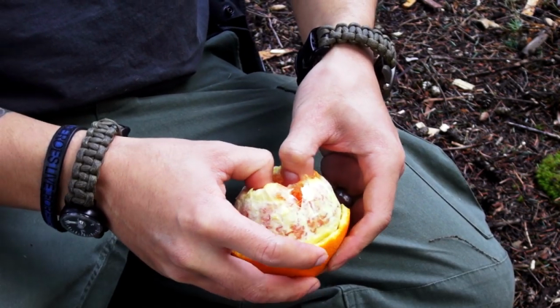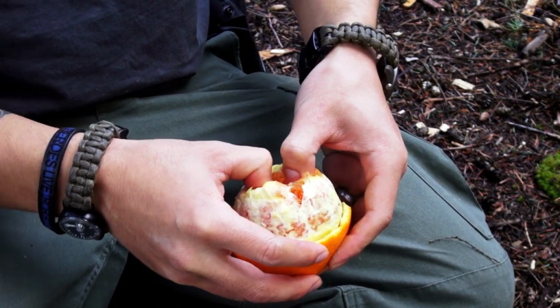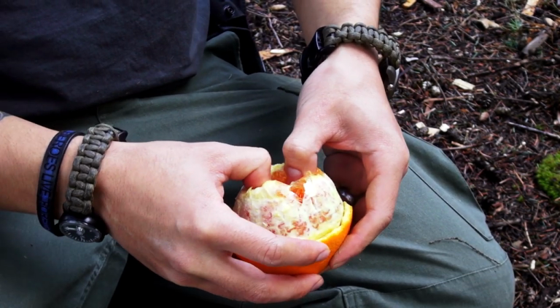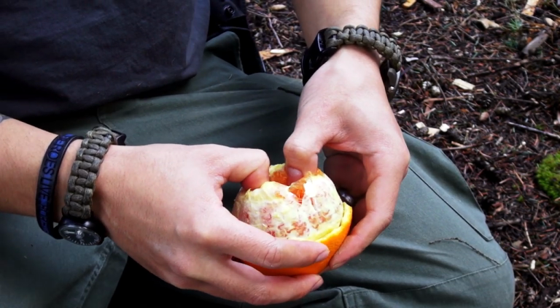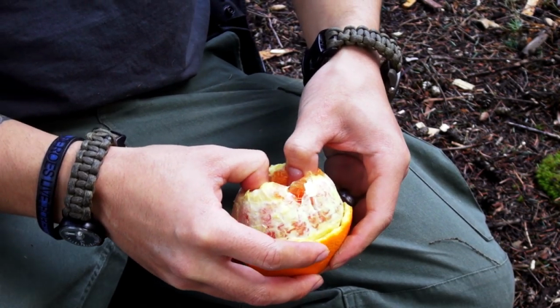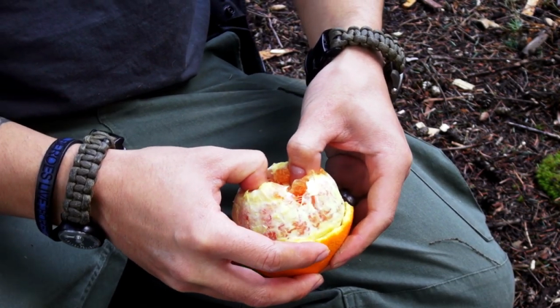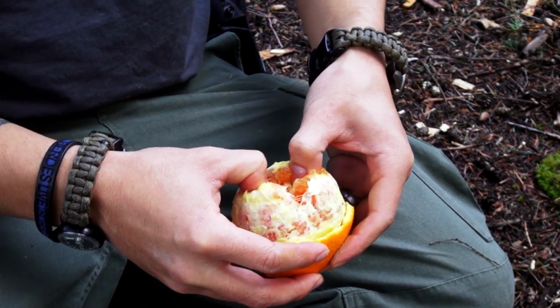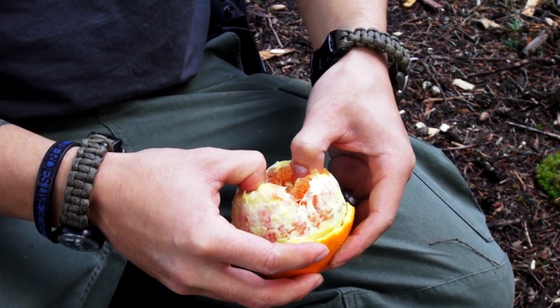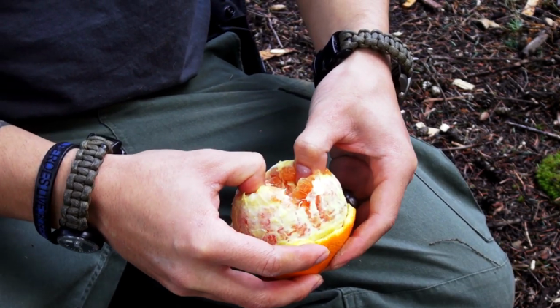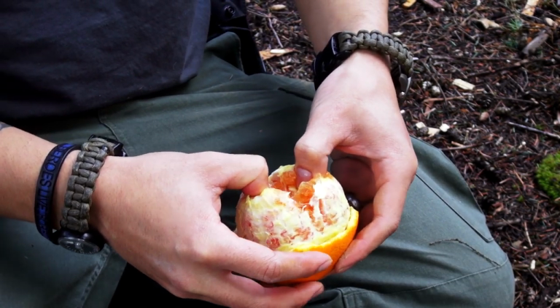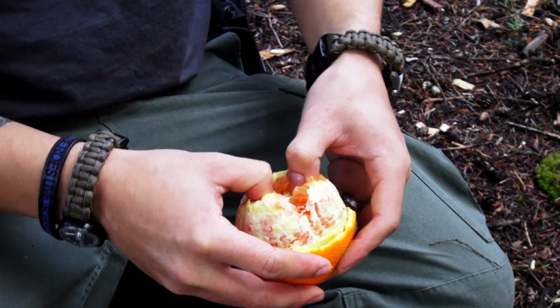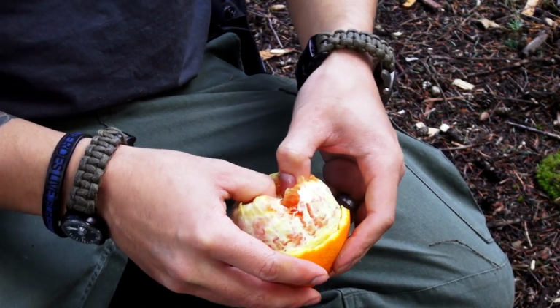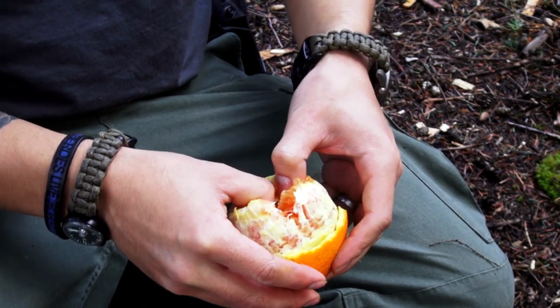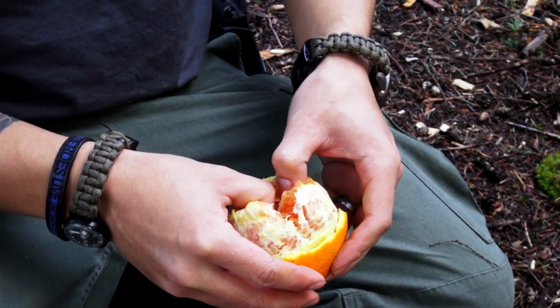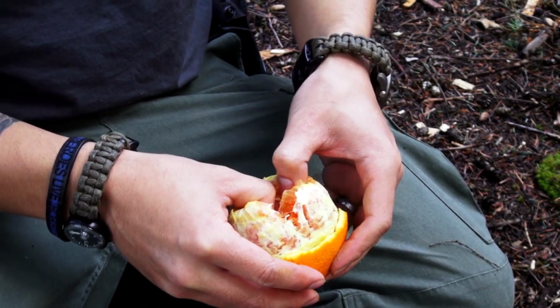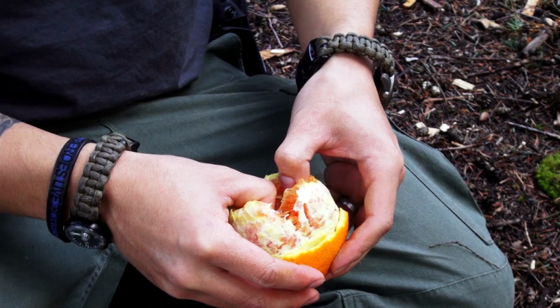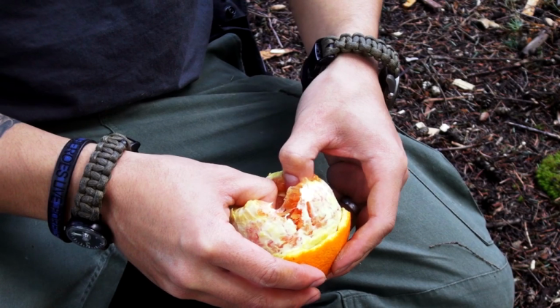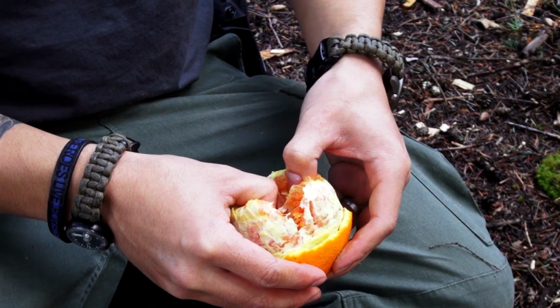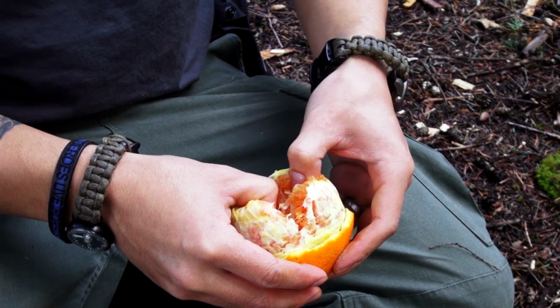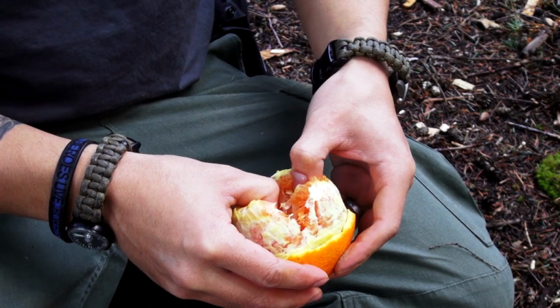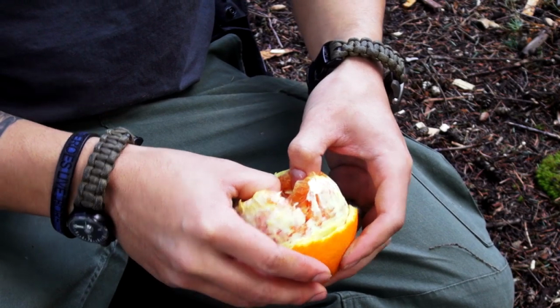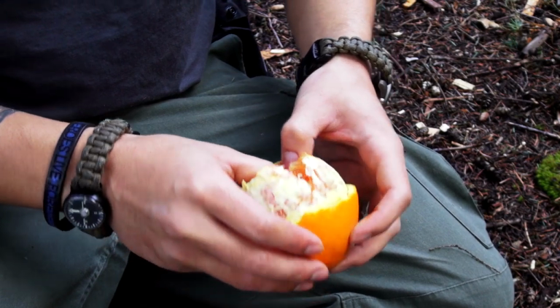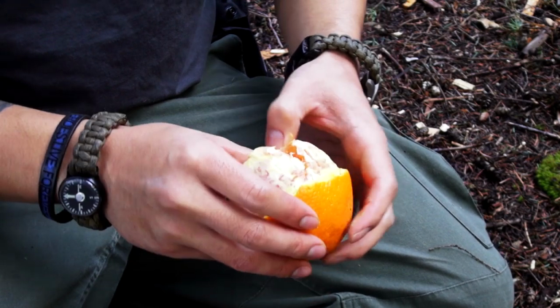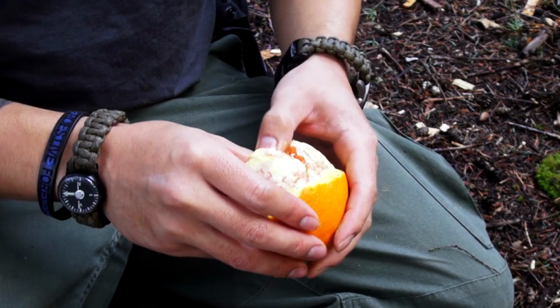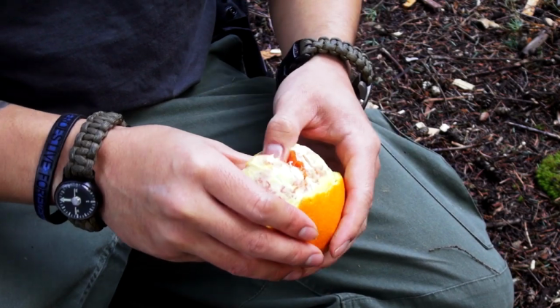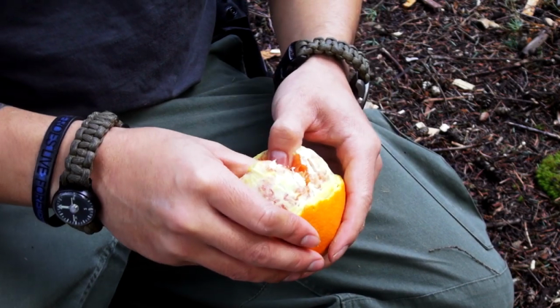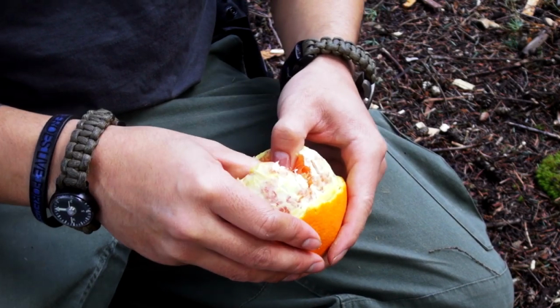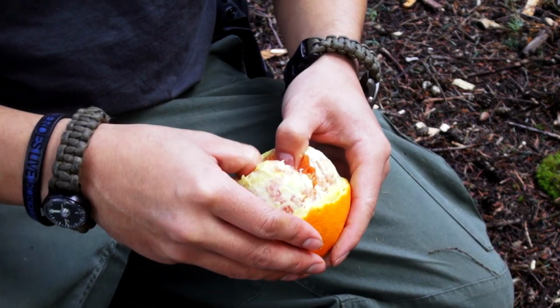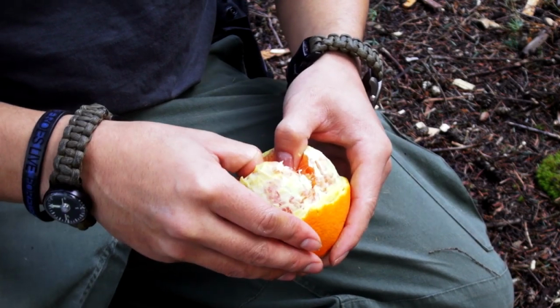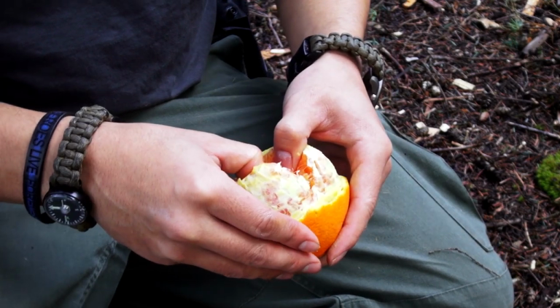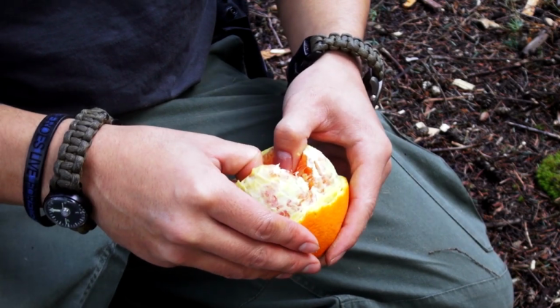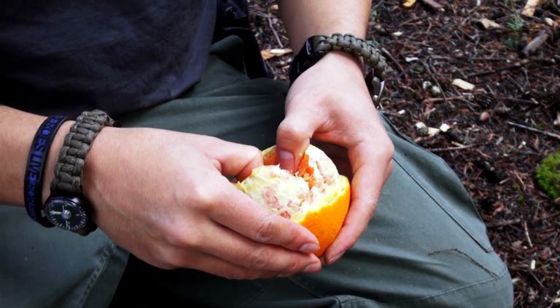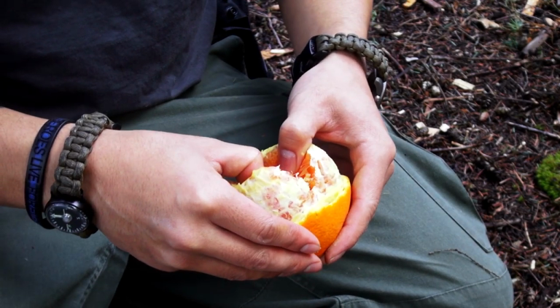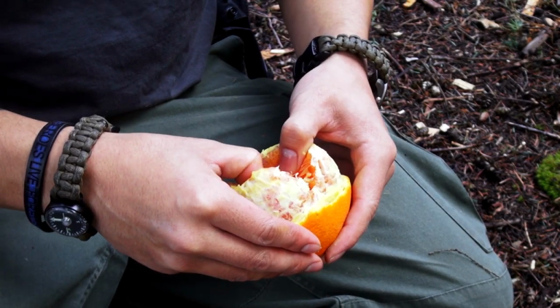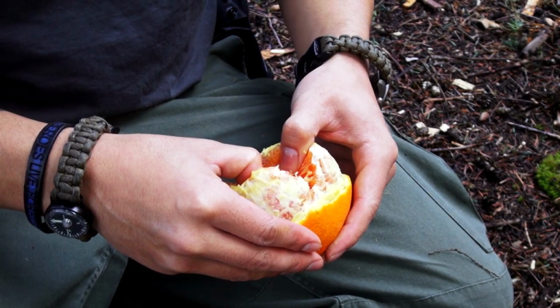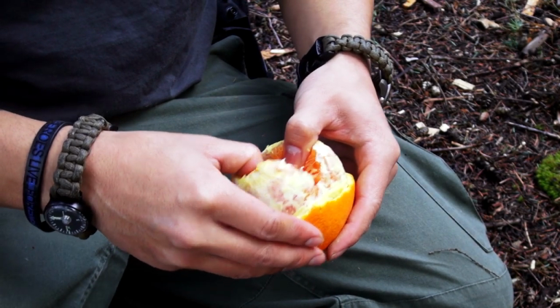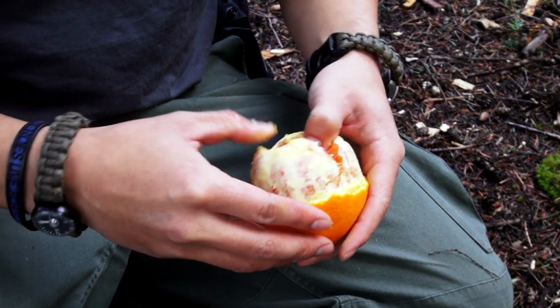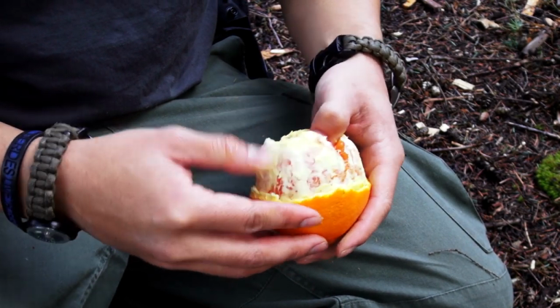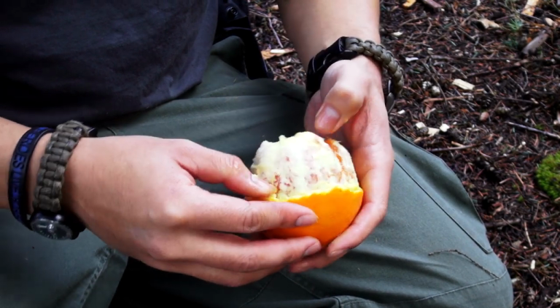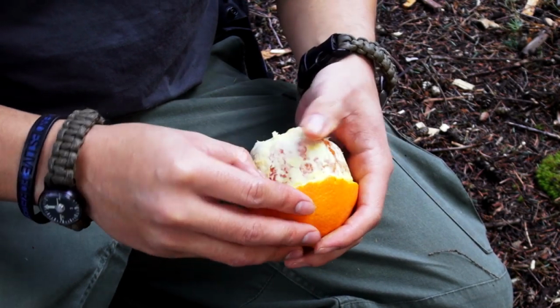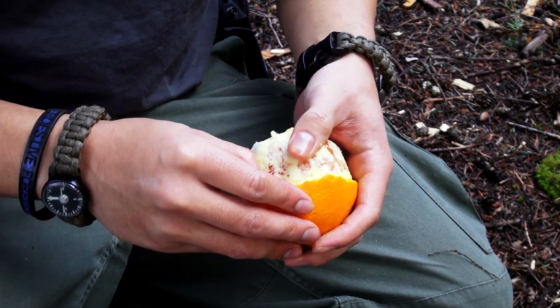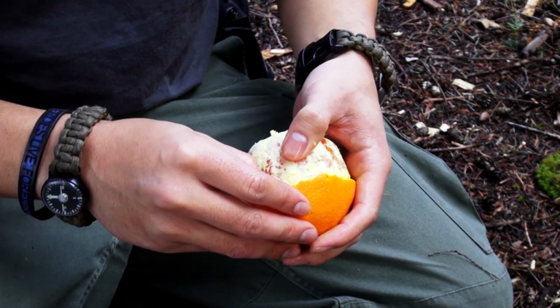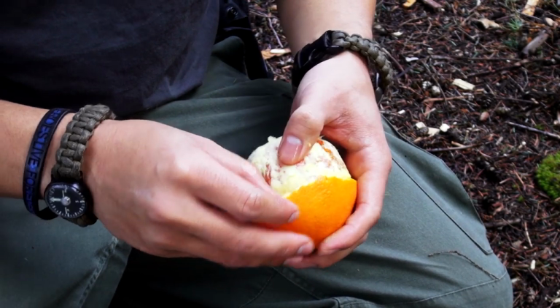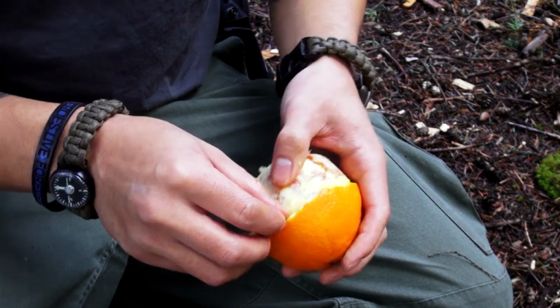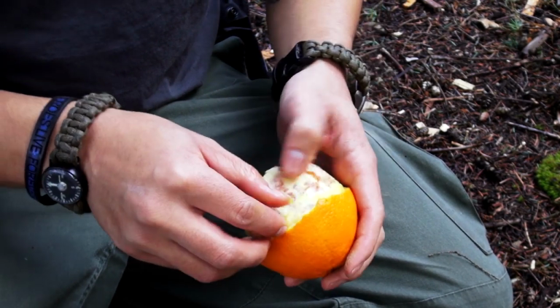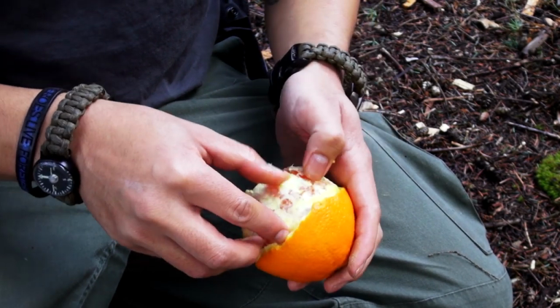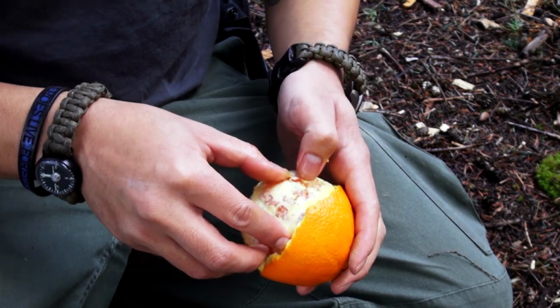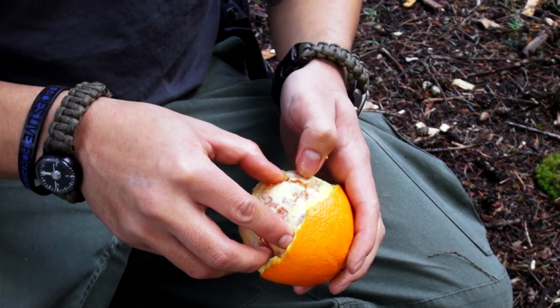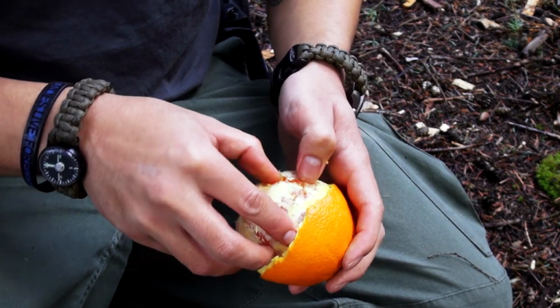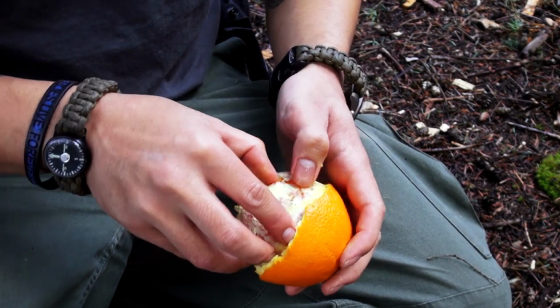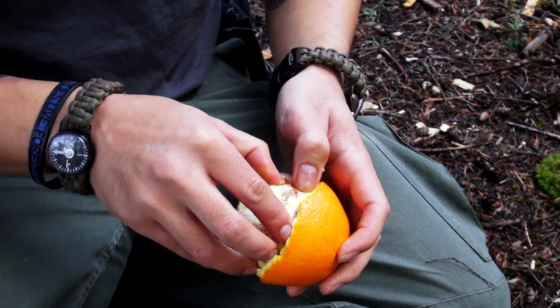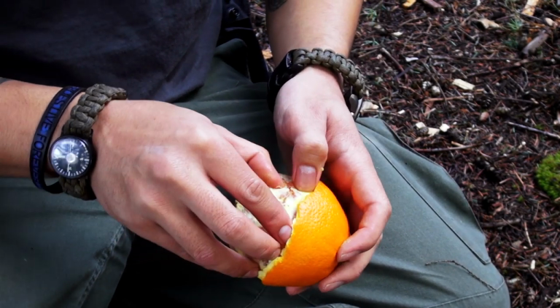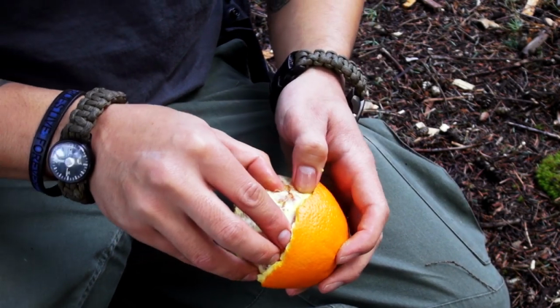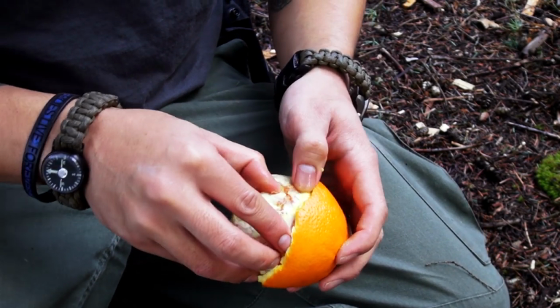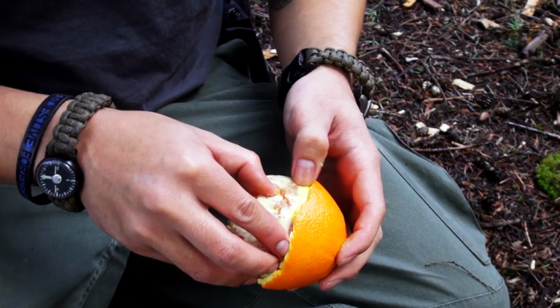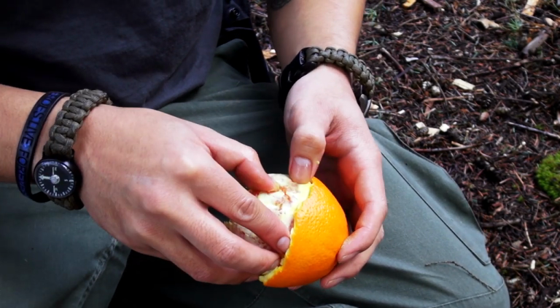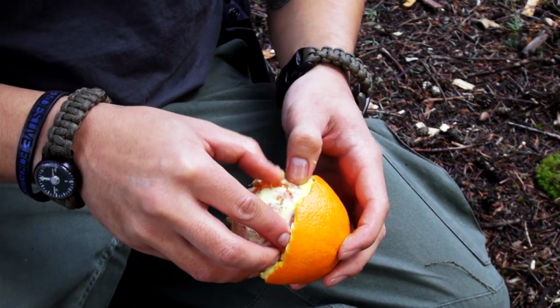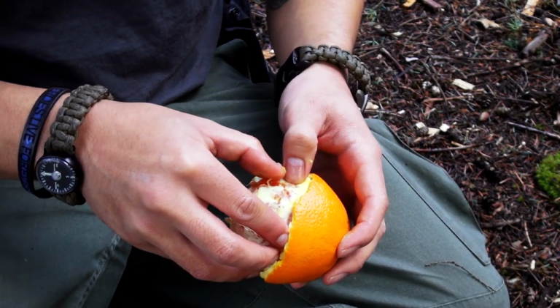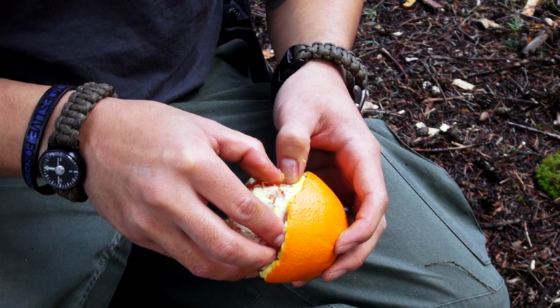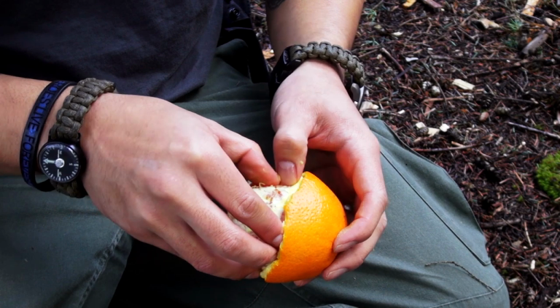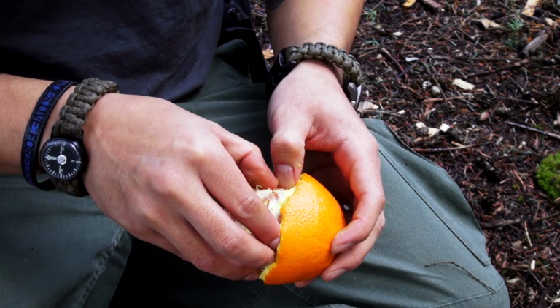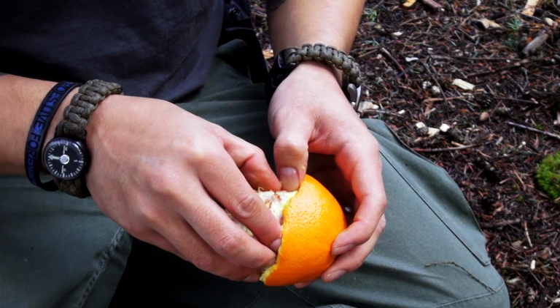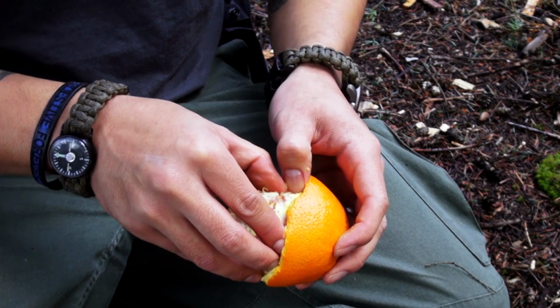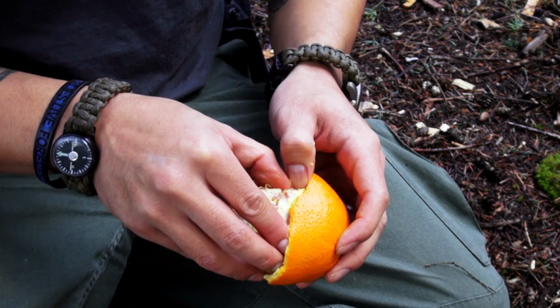The most important part is to remove the fruit from the peel. I like to spread it apart and then peel from the bottom side first to ensure that the wick is not damaged.